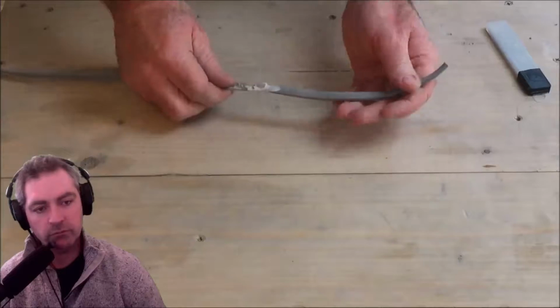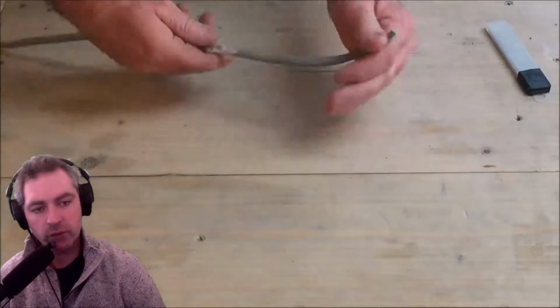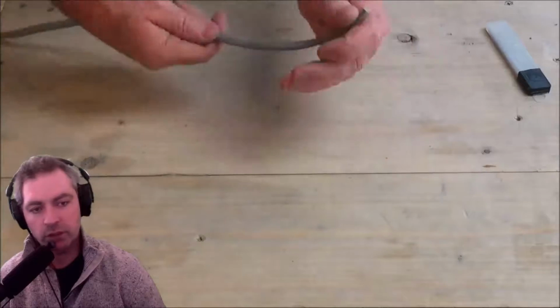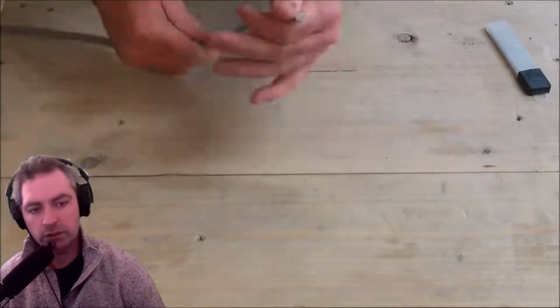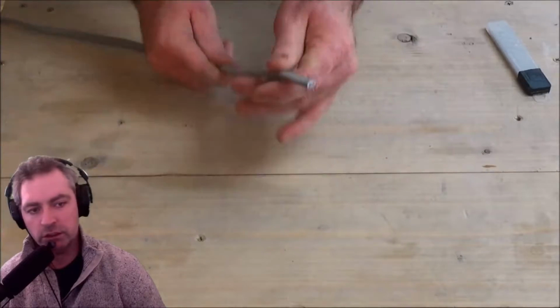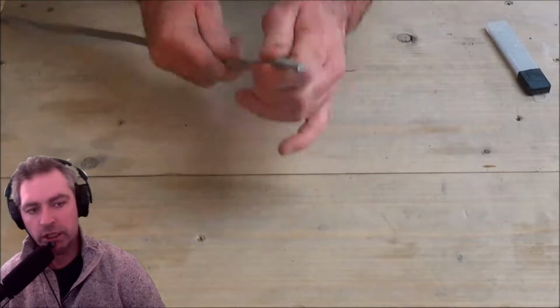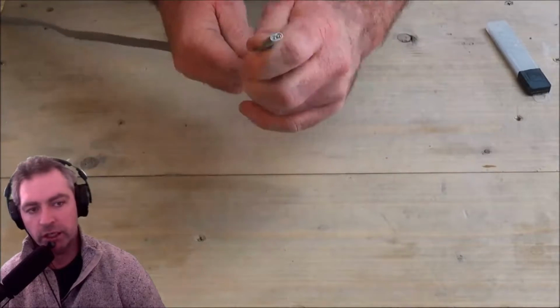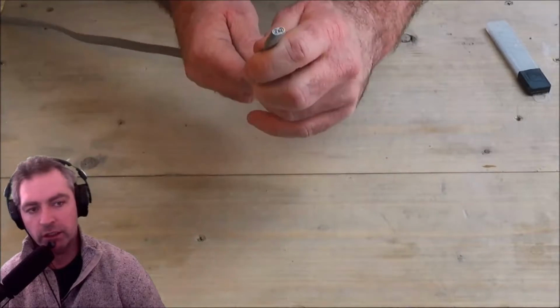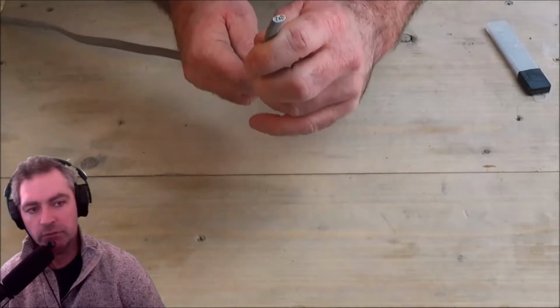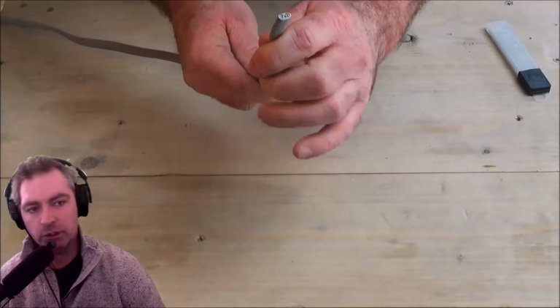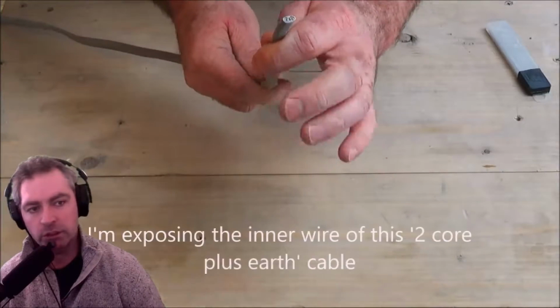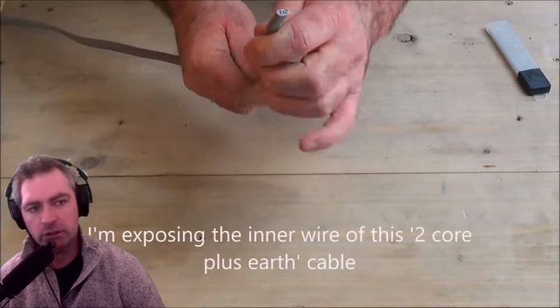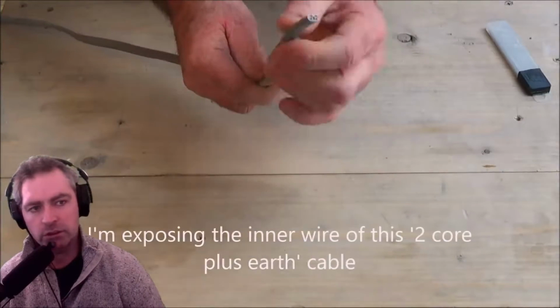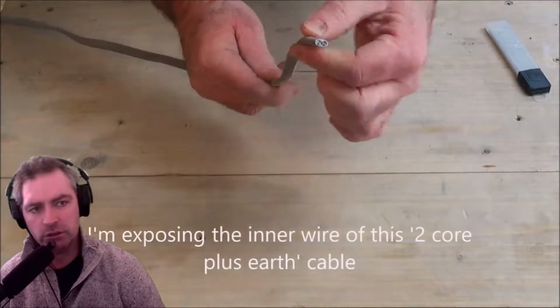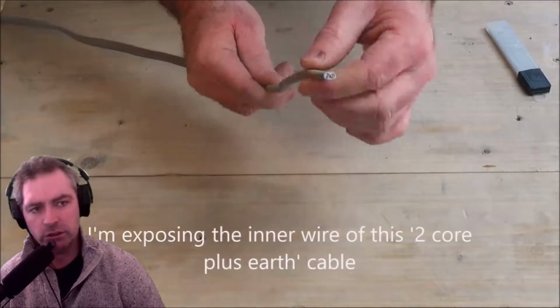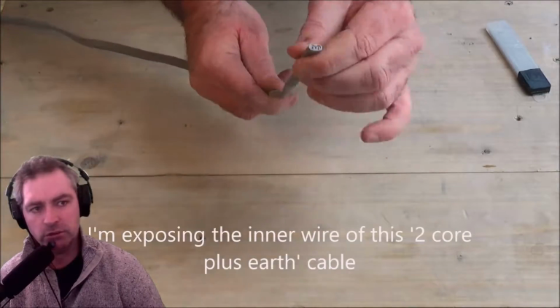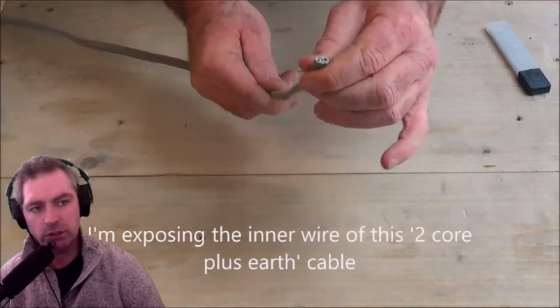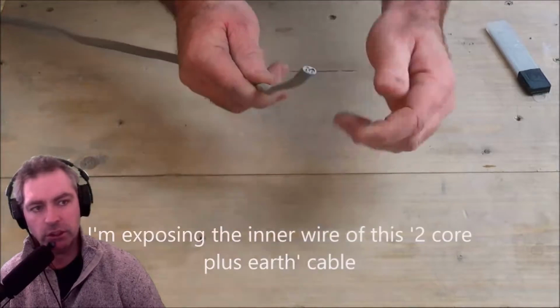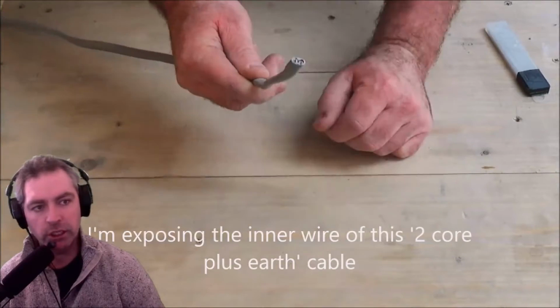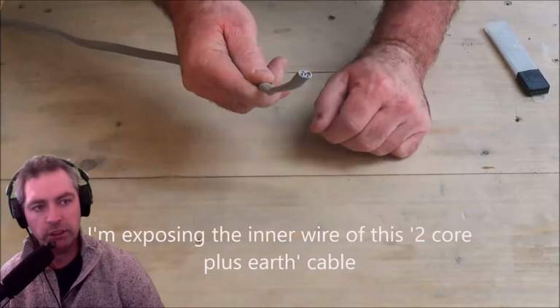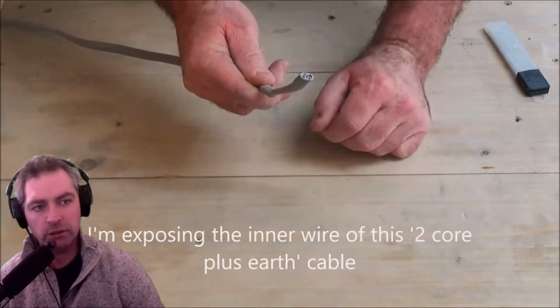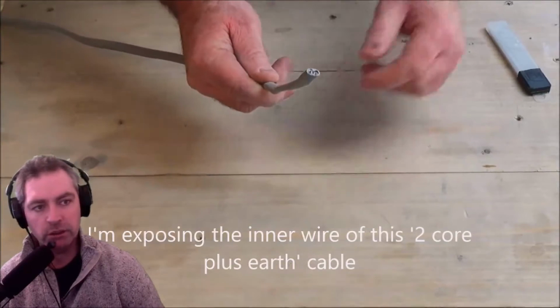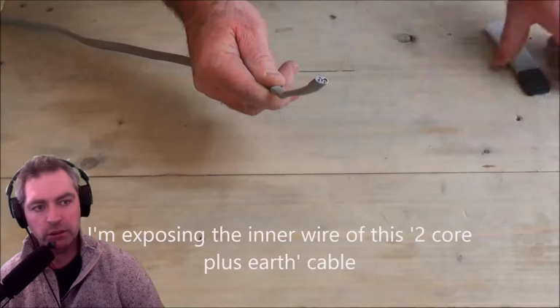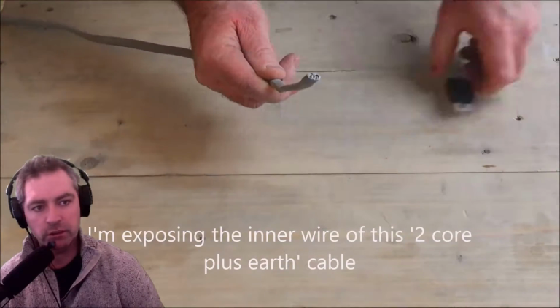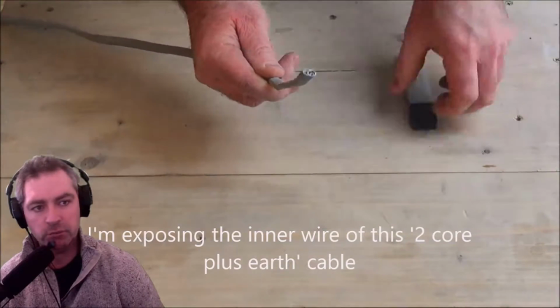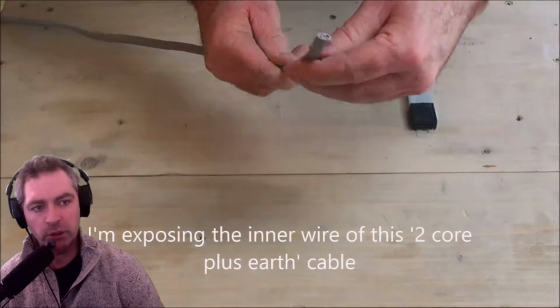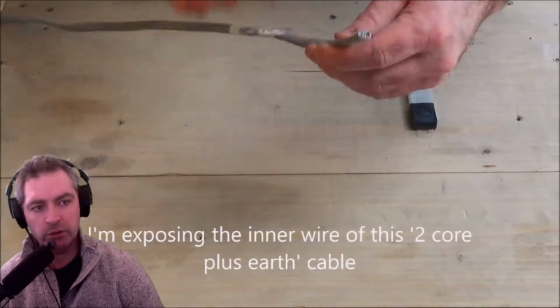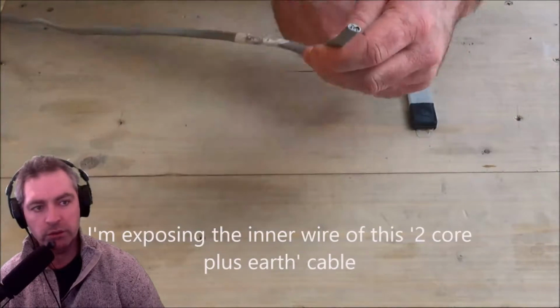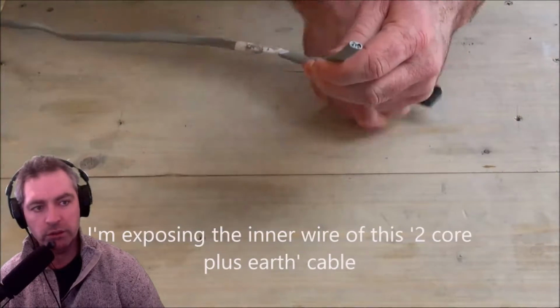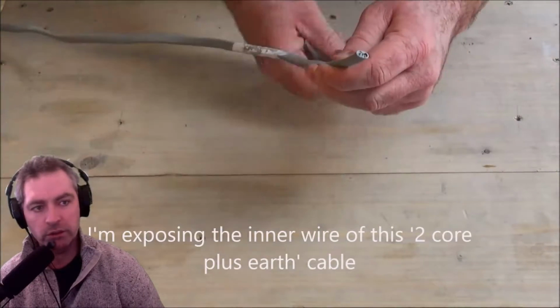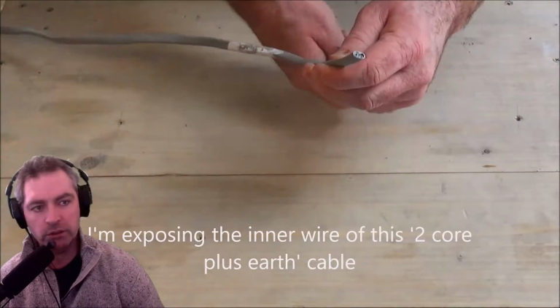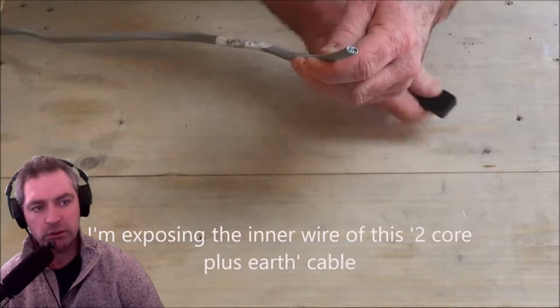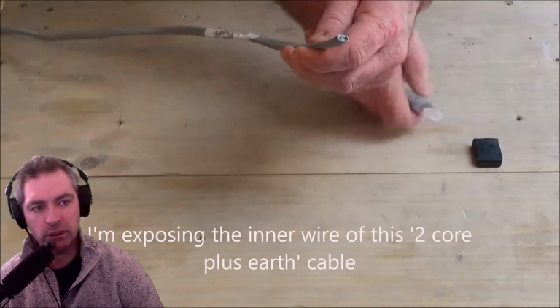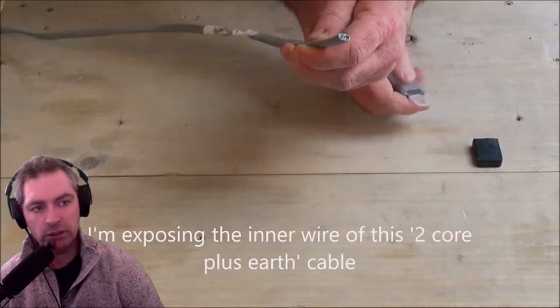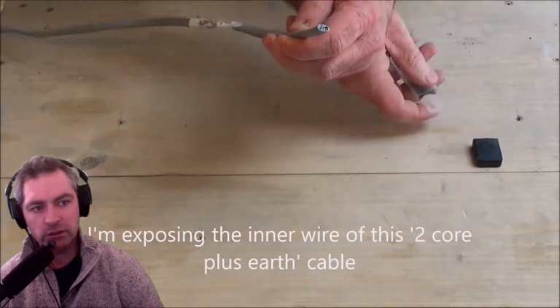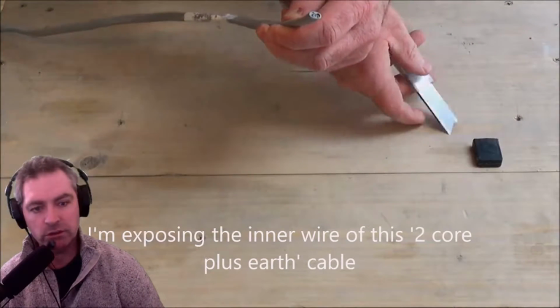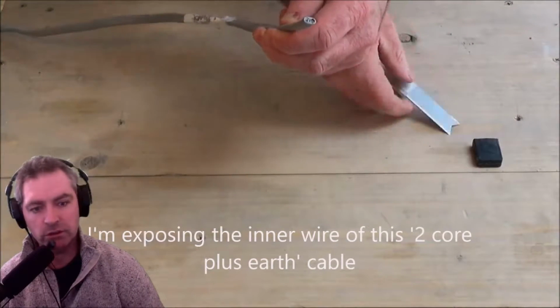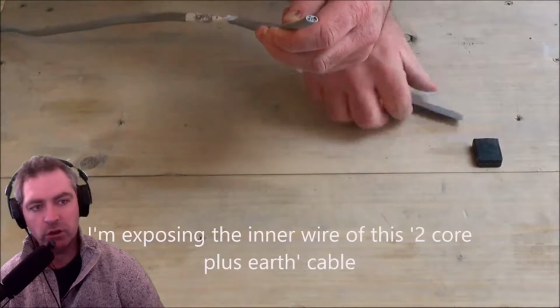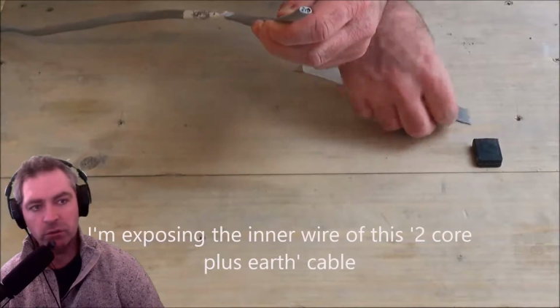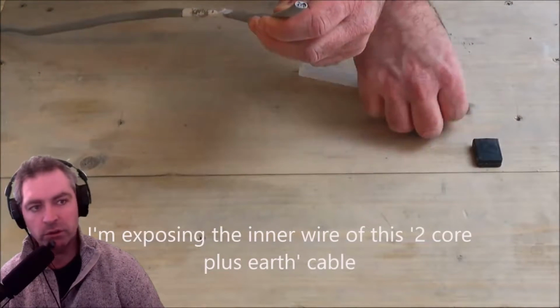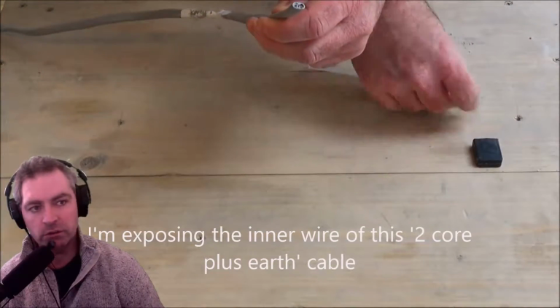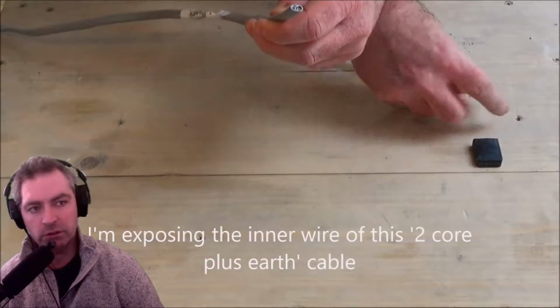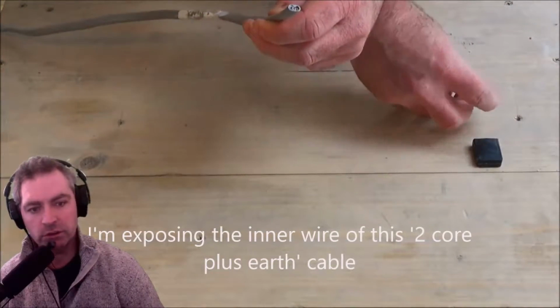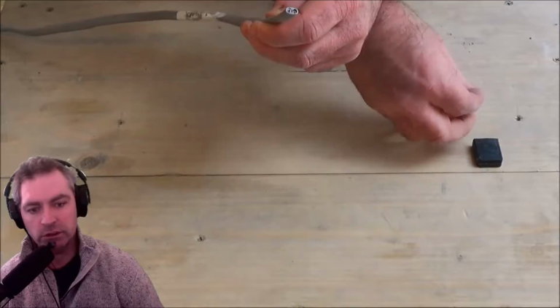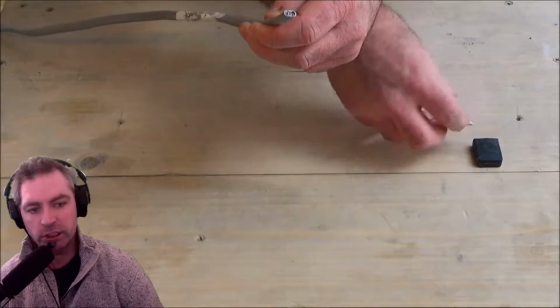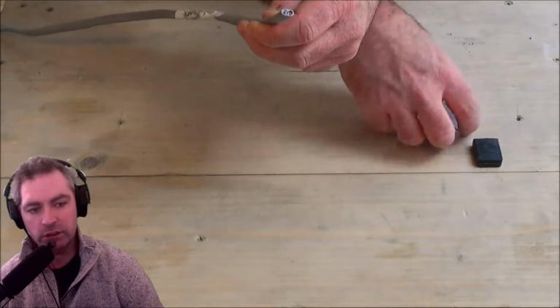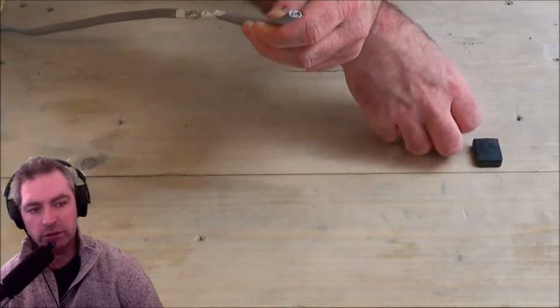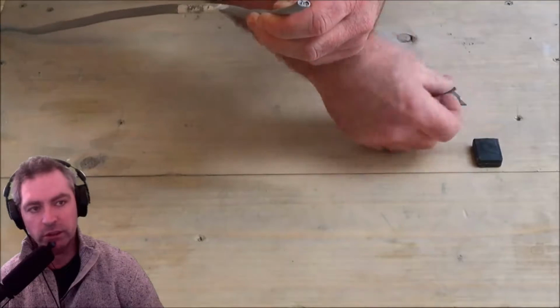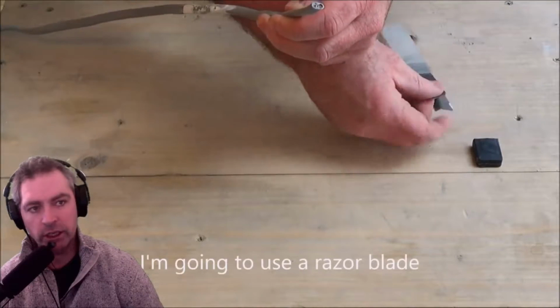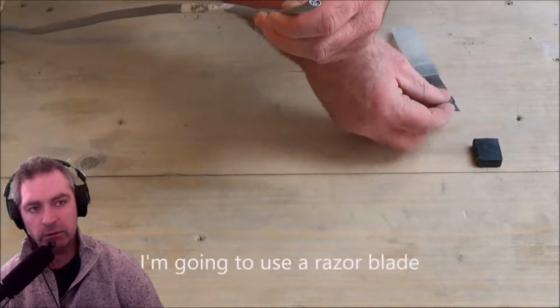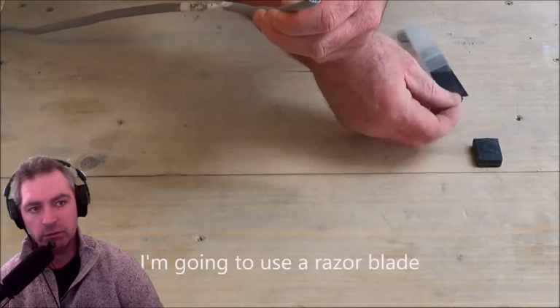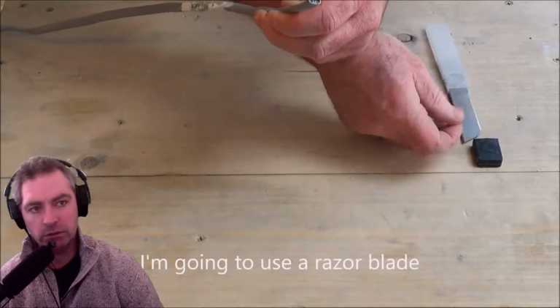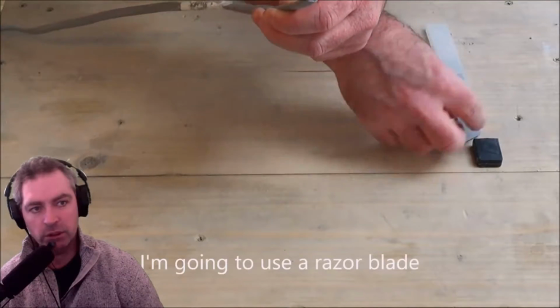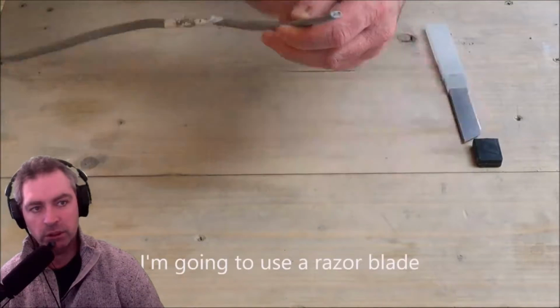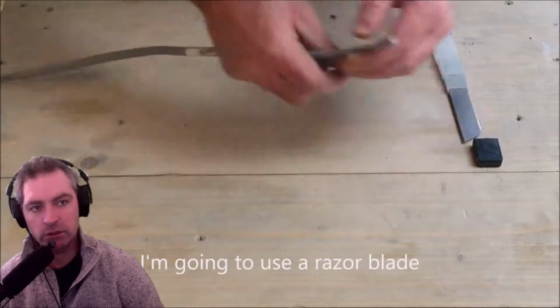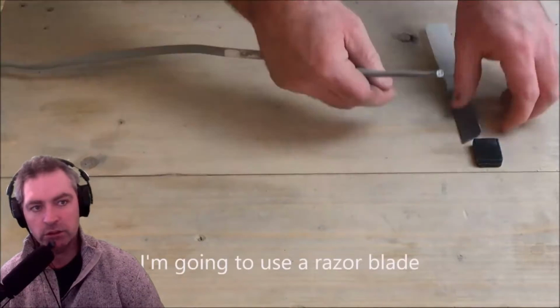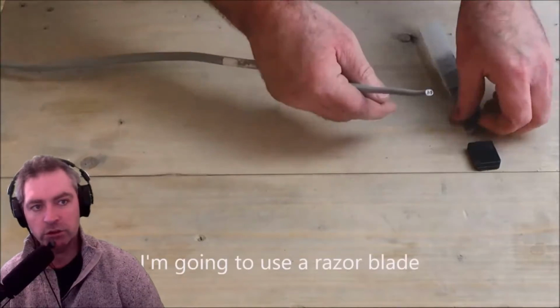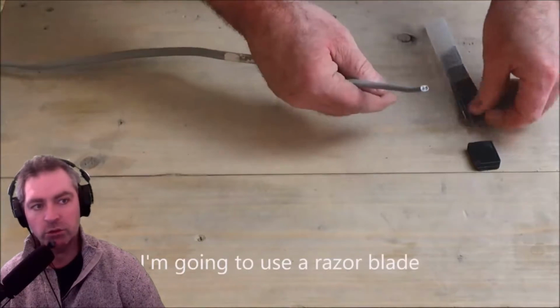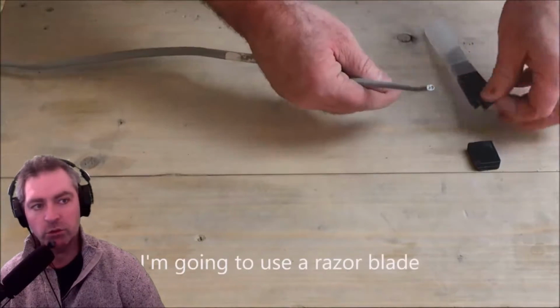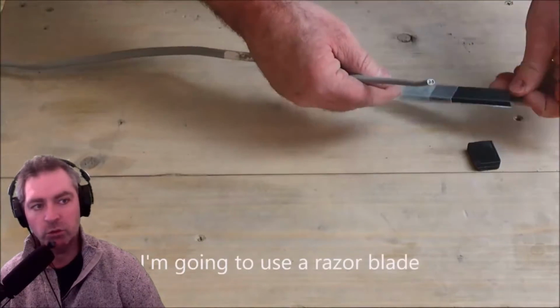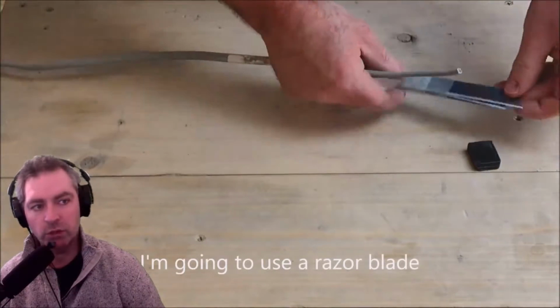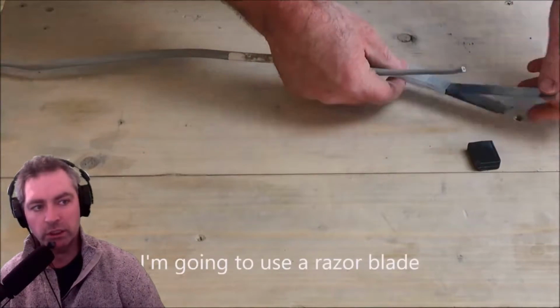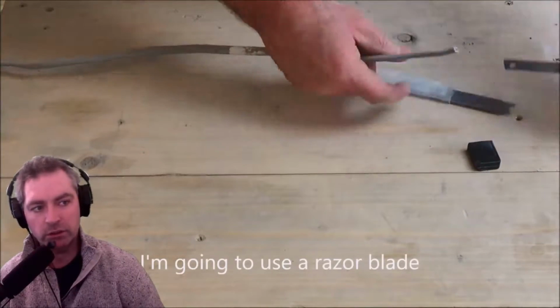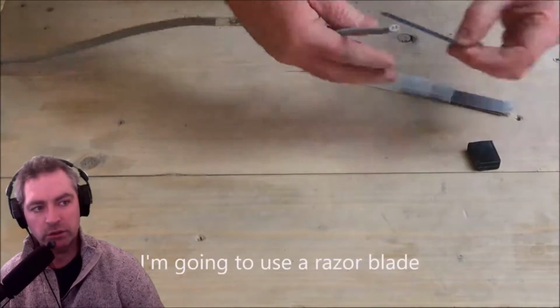Today I'm going to show you how to expose this kind of common standard cable — it's 2 core plus earth.